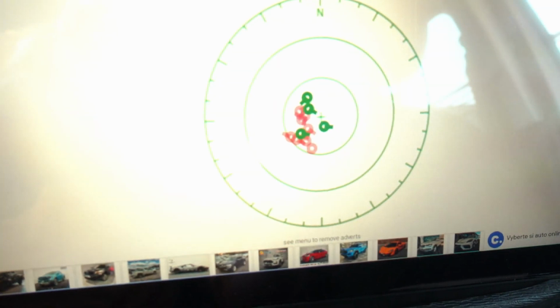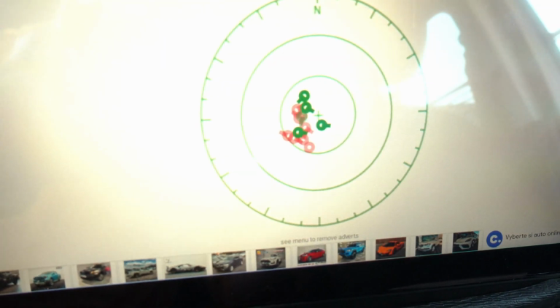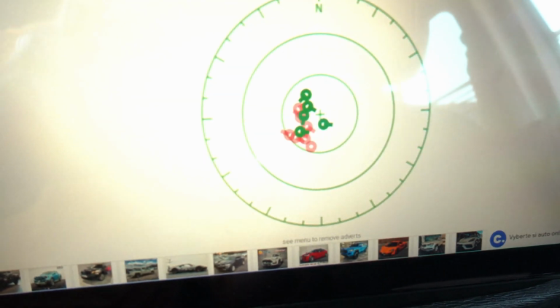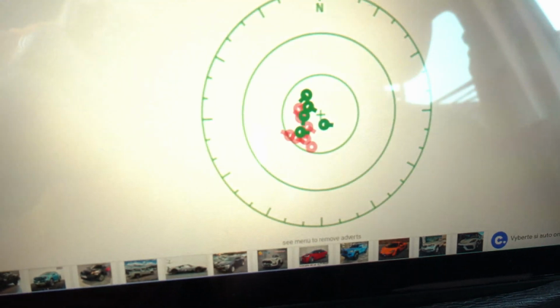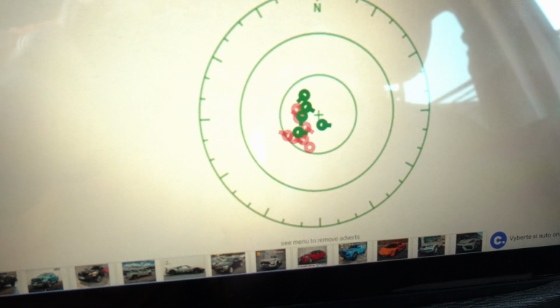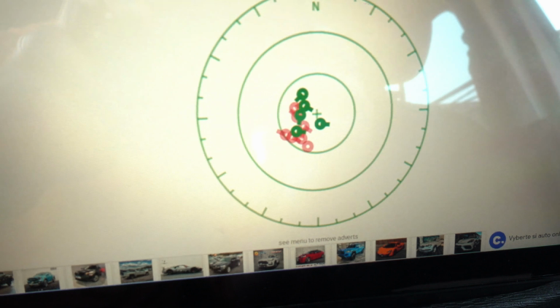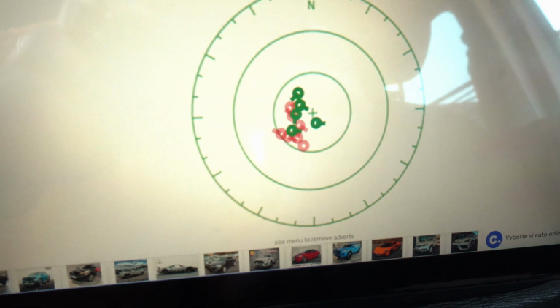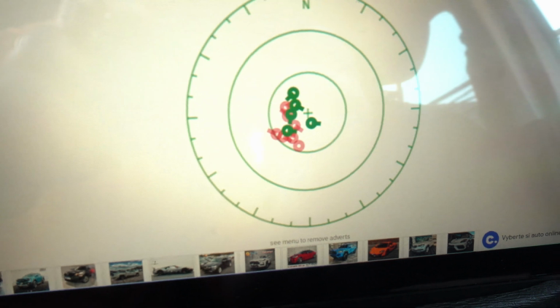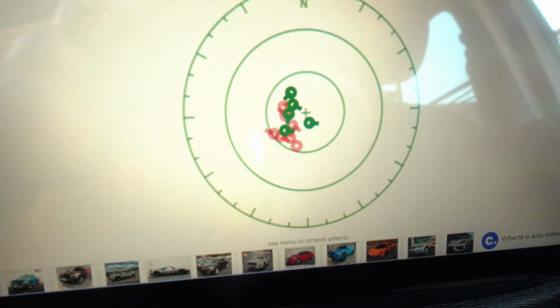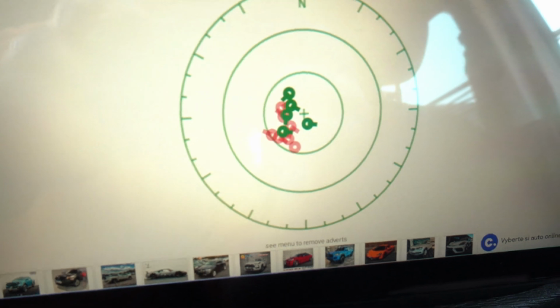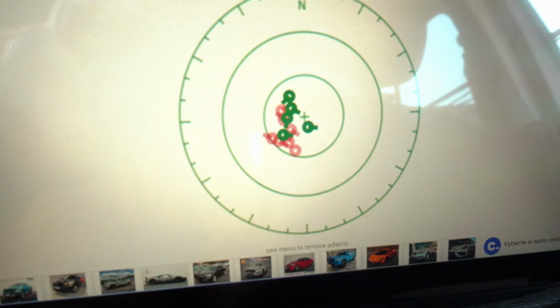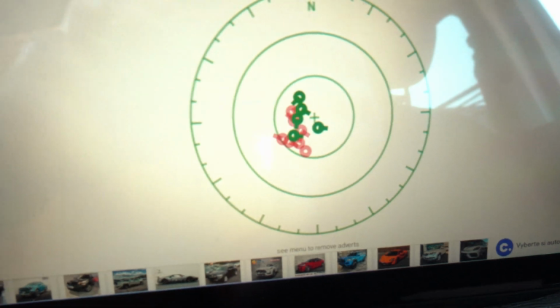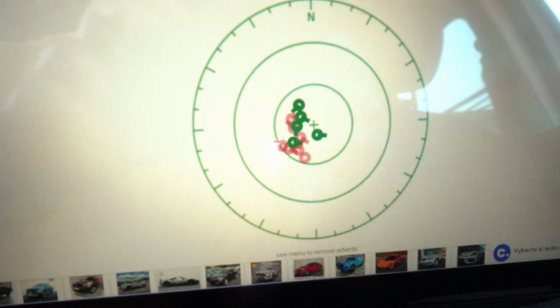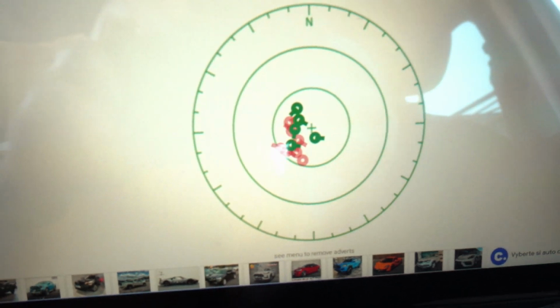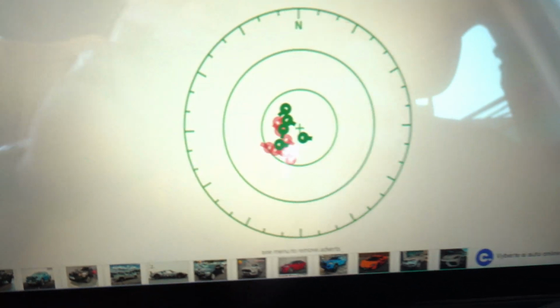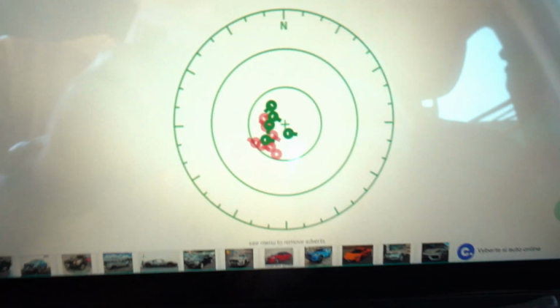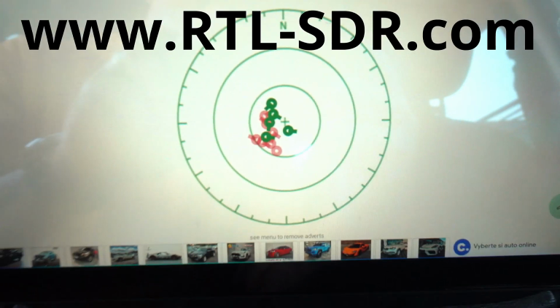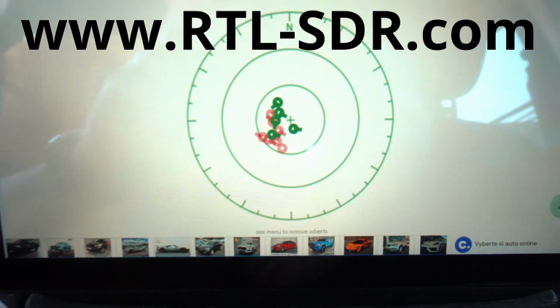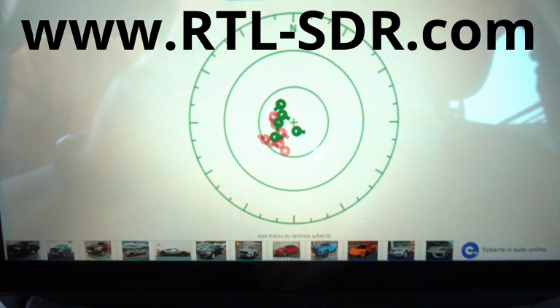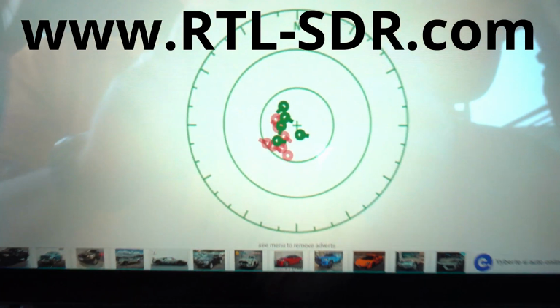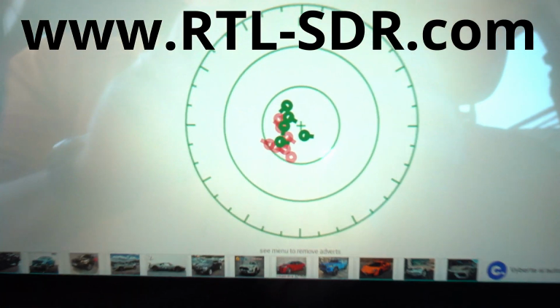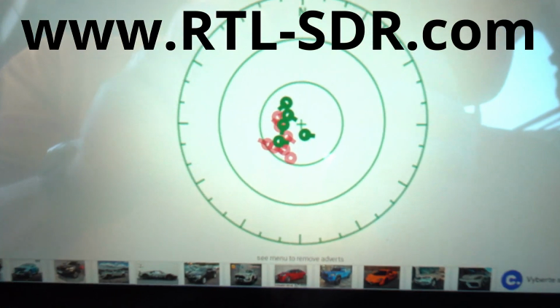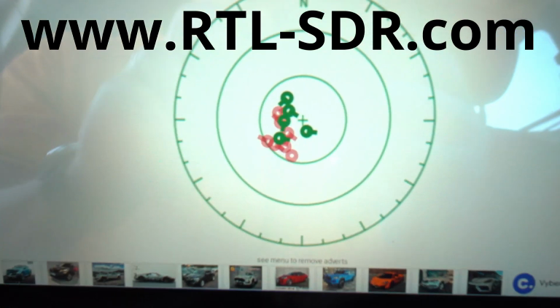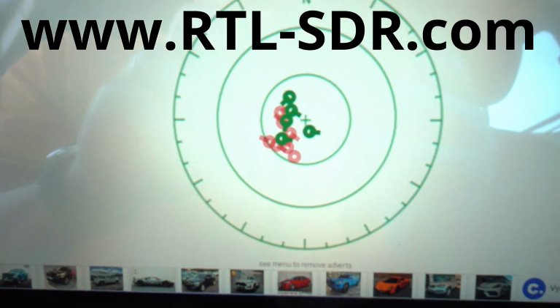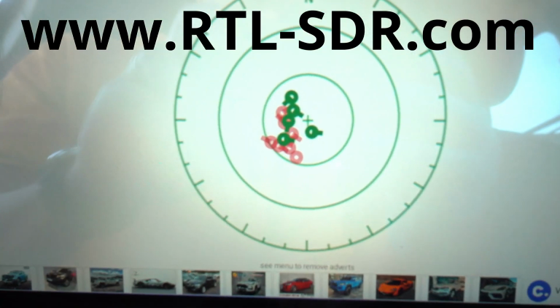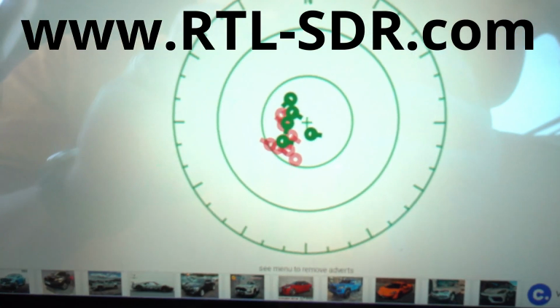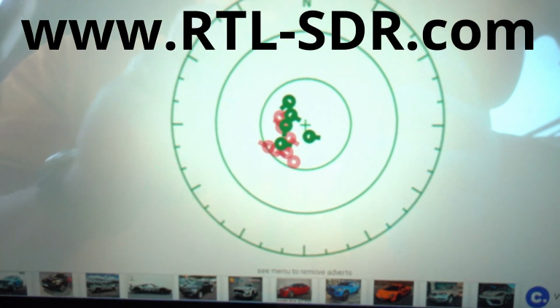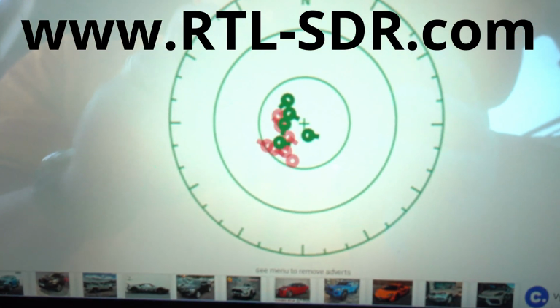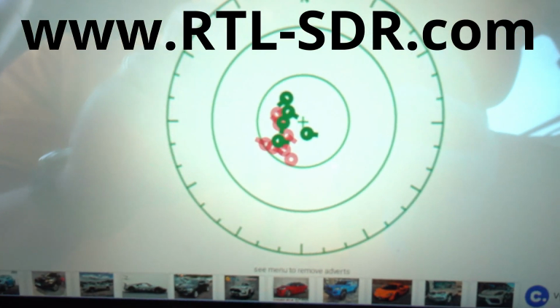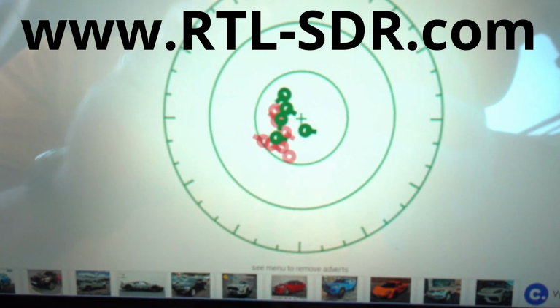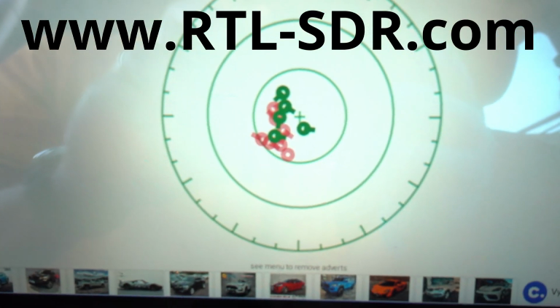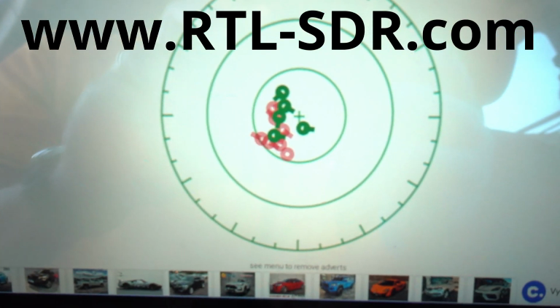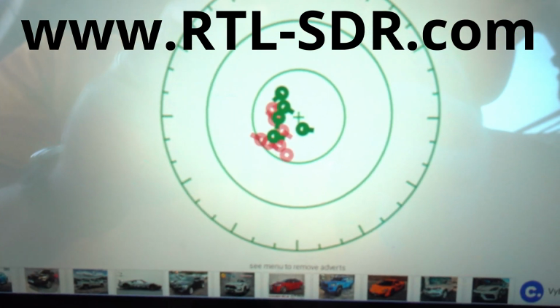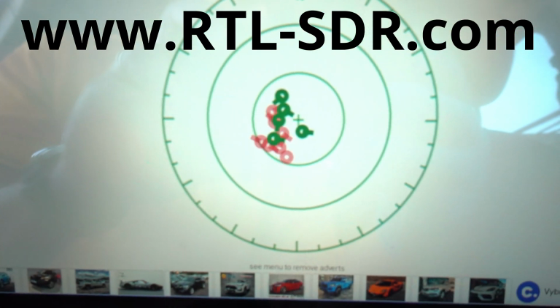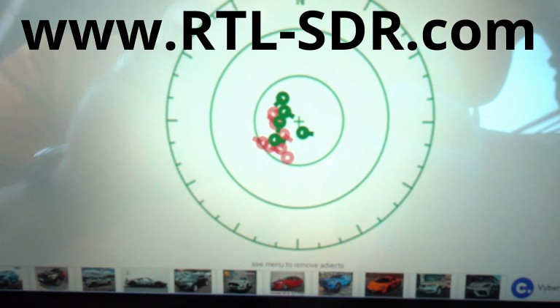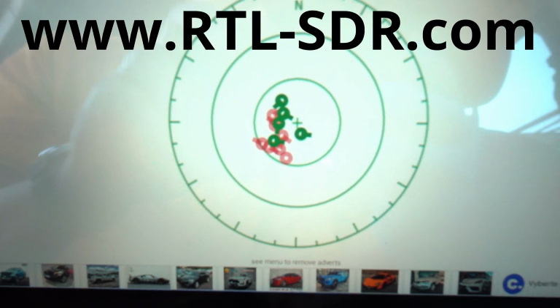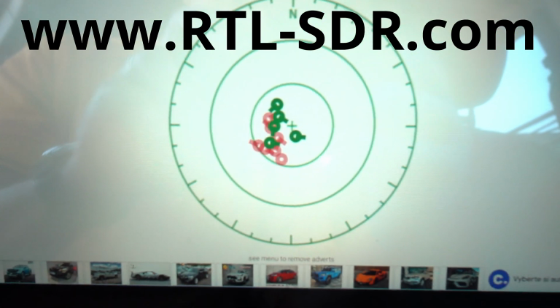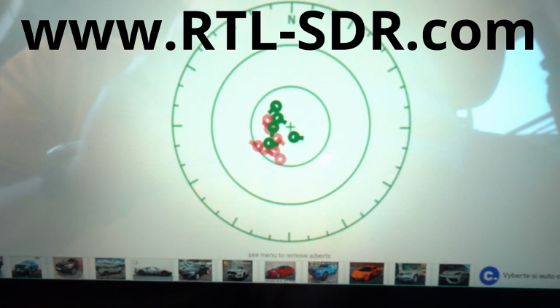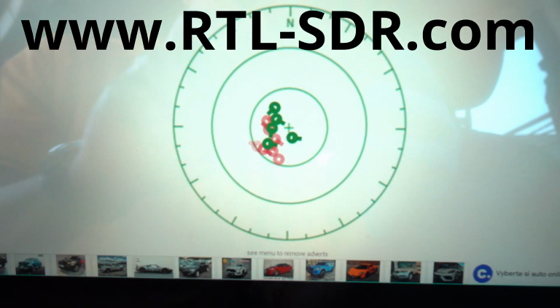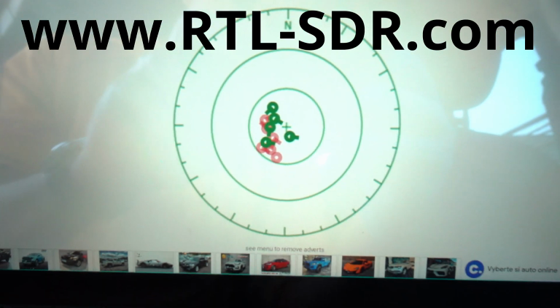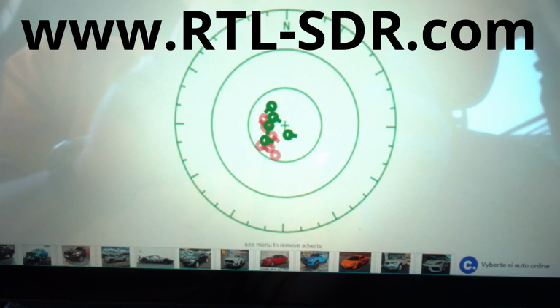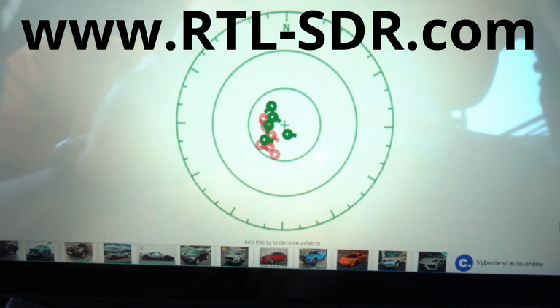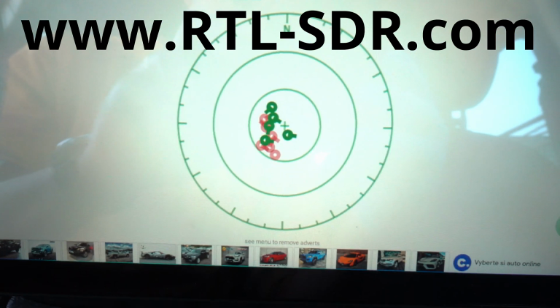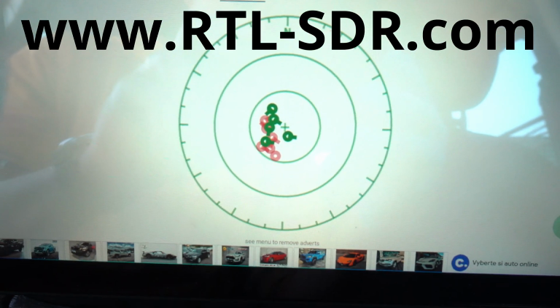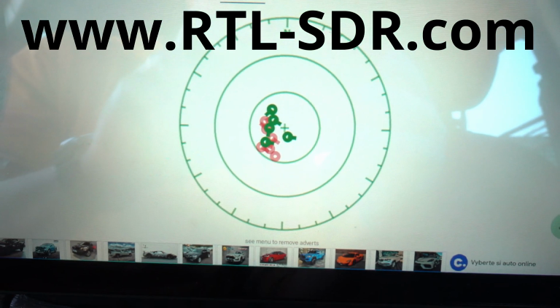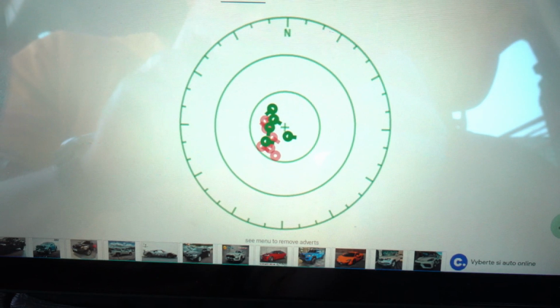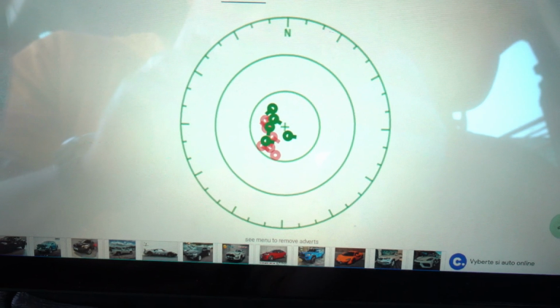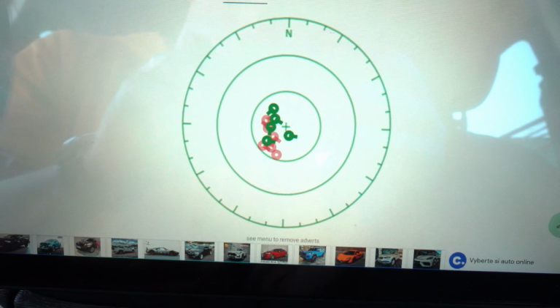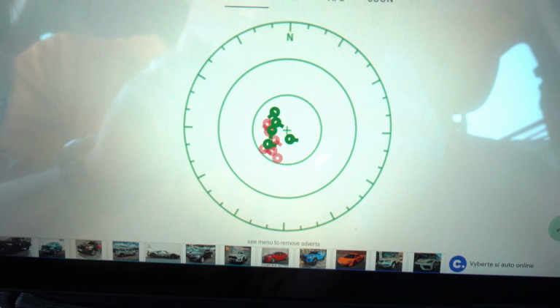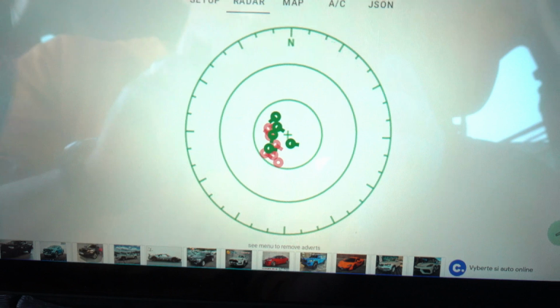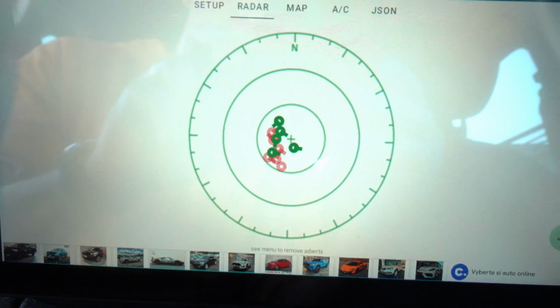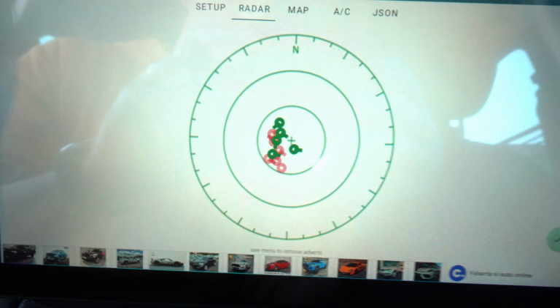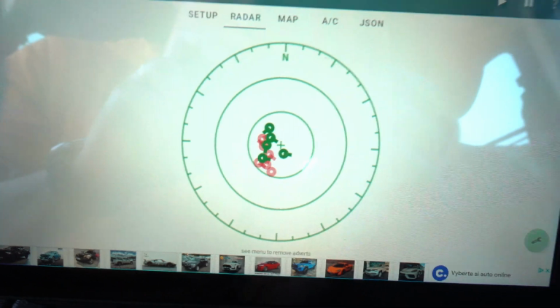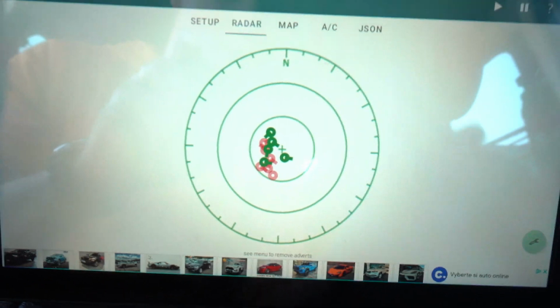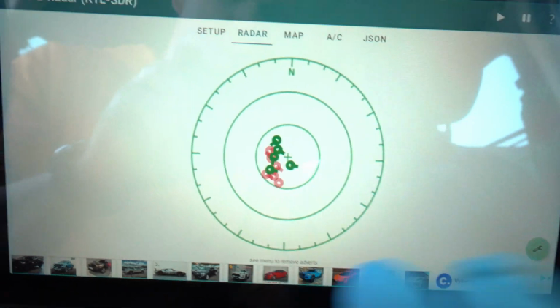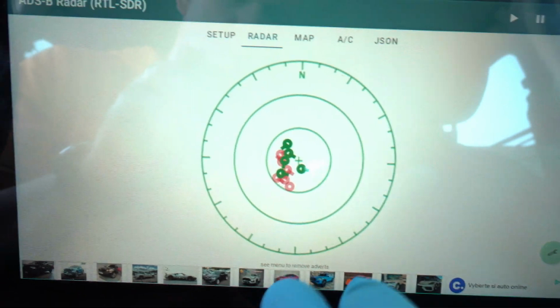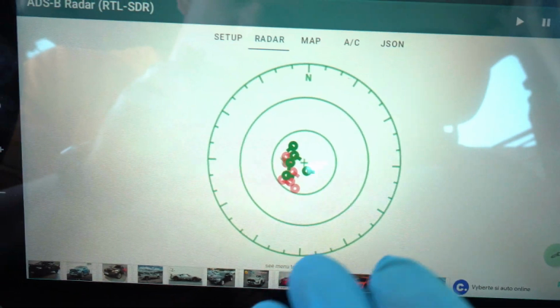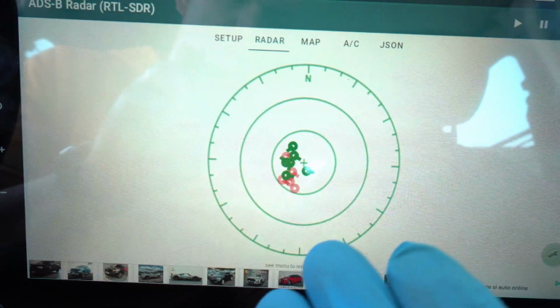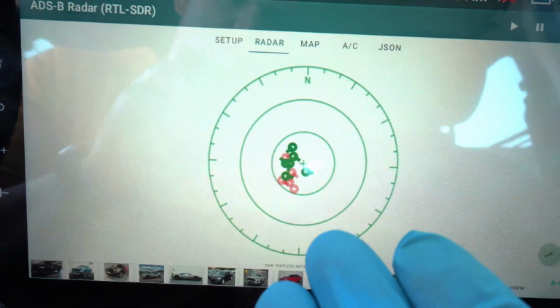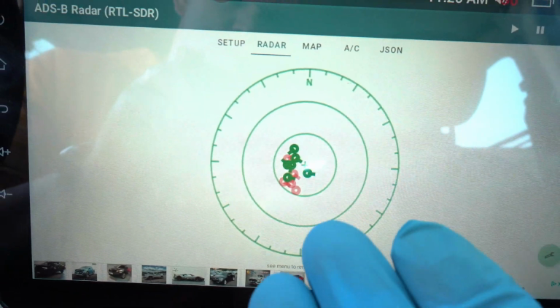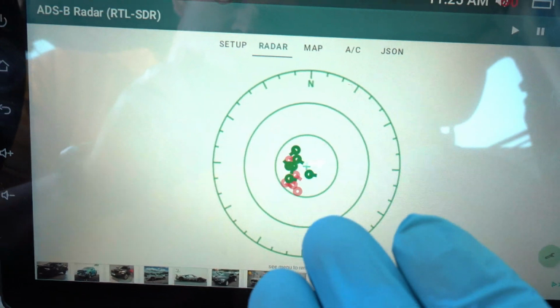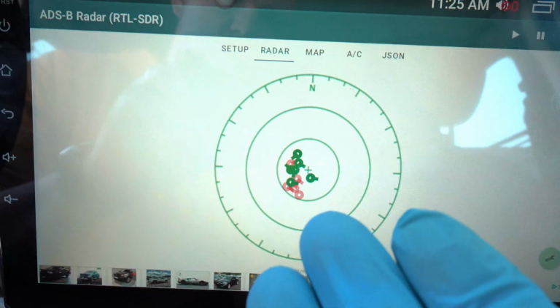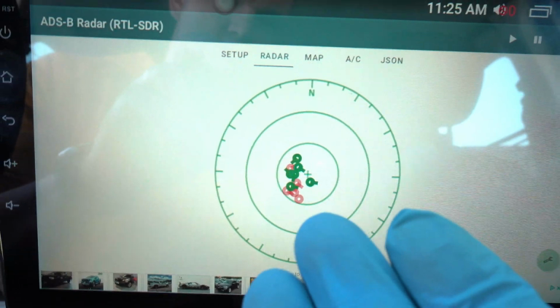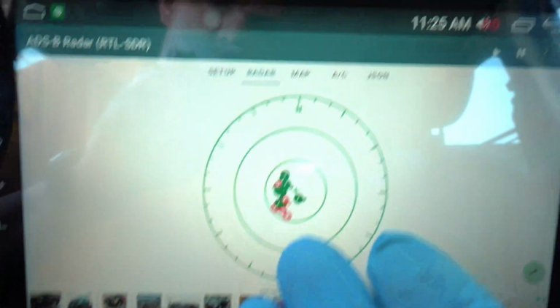This is bananas. Check RTL-SDR.com and see you next time.